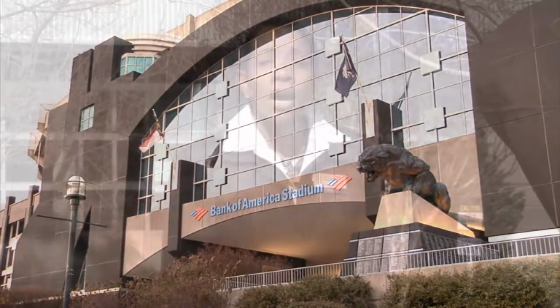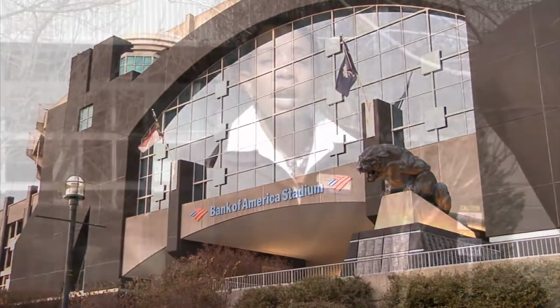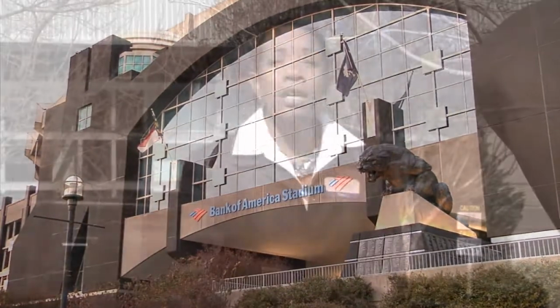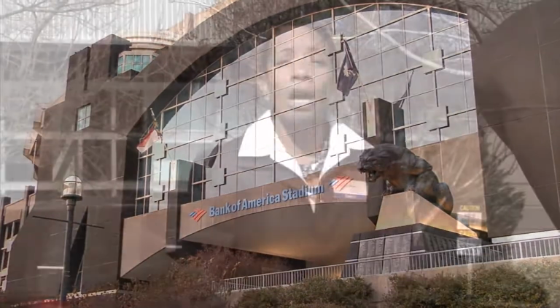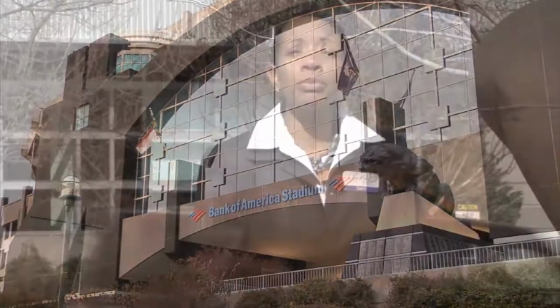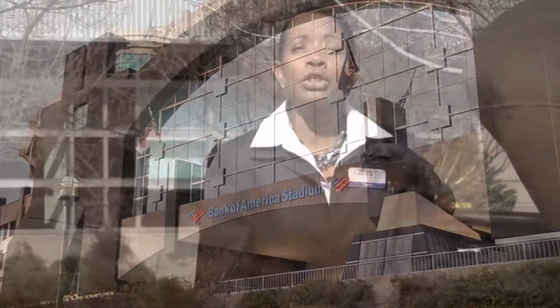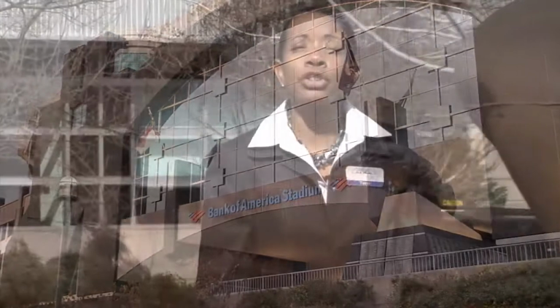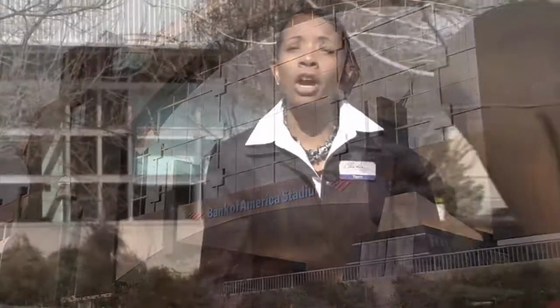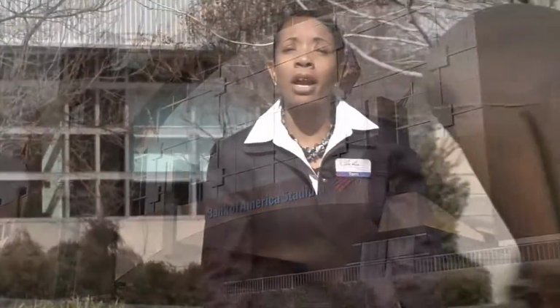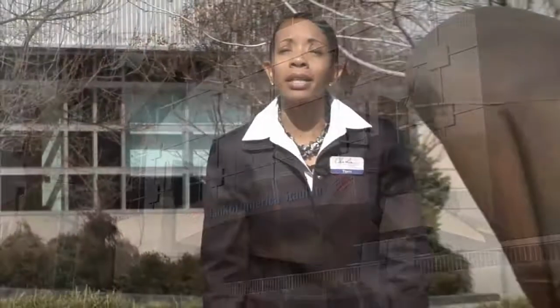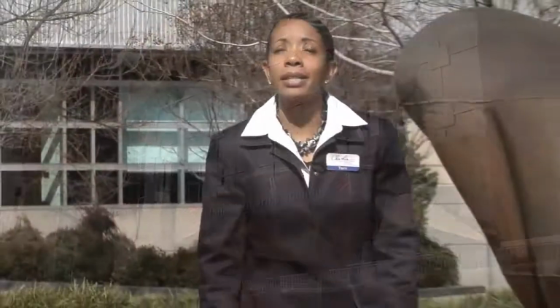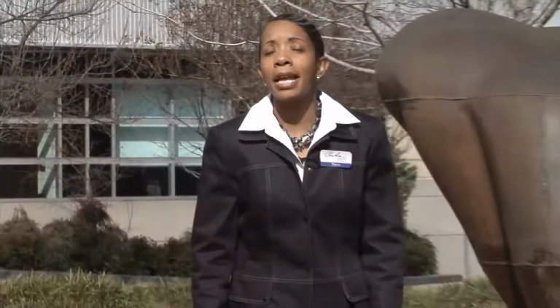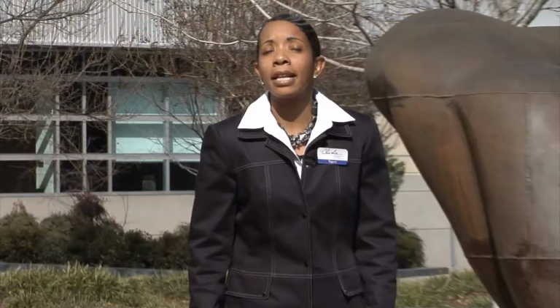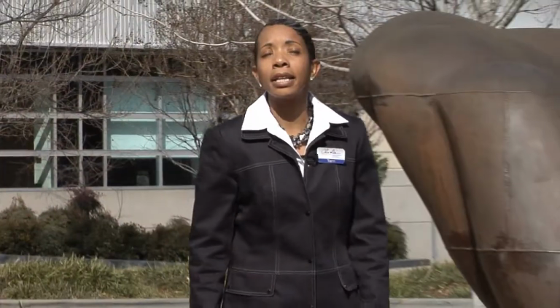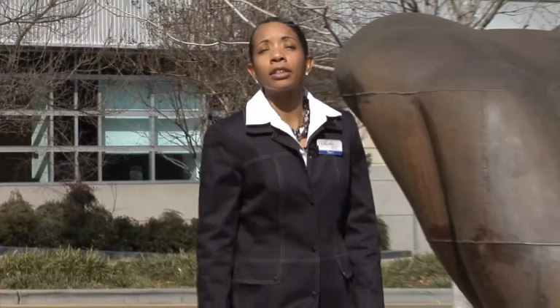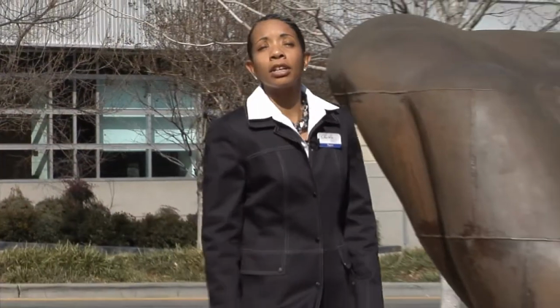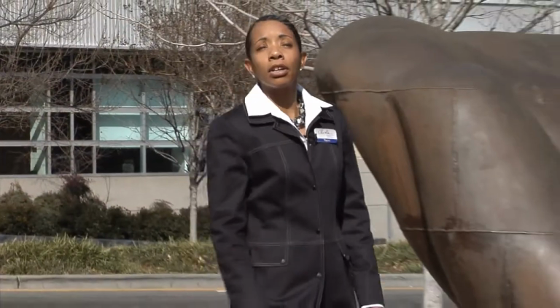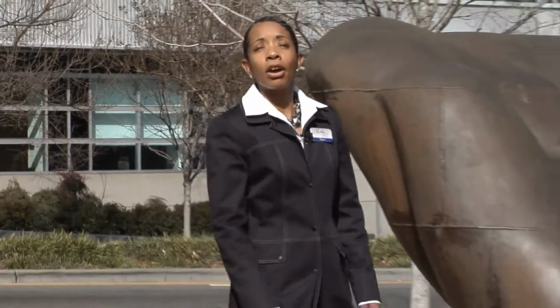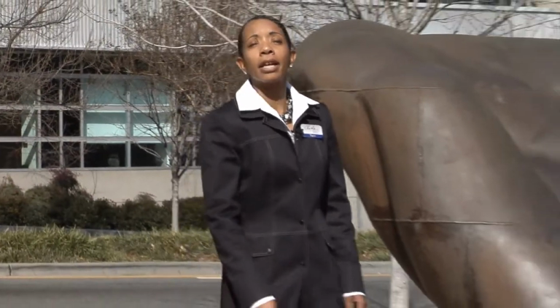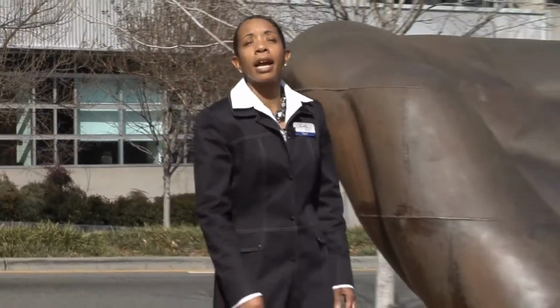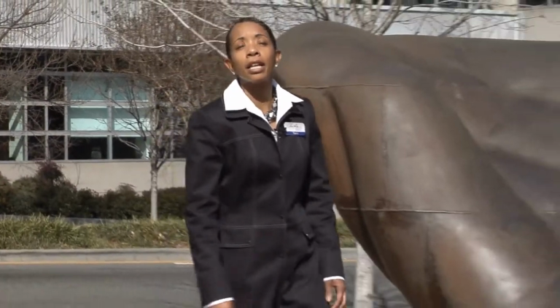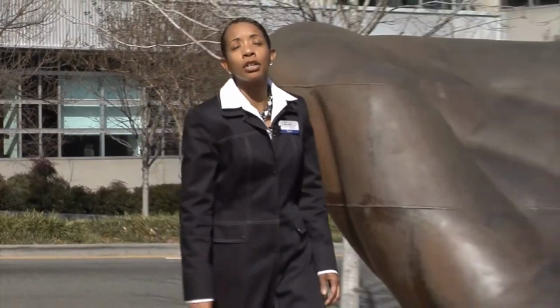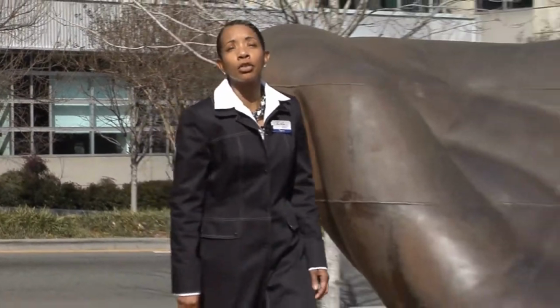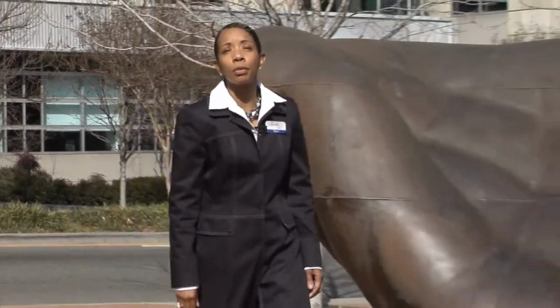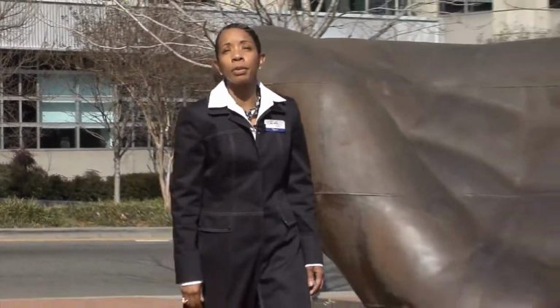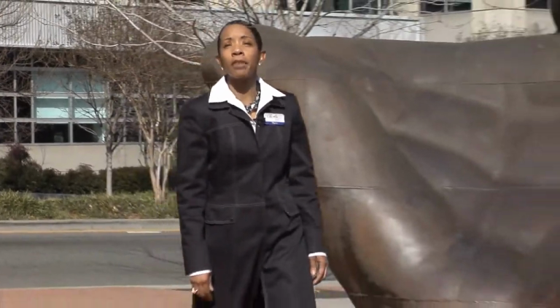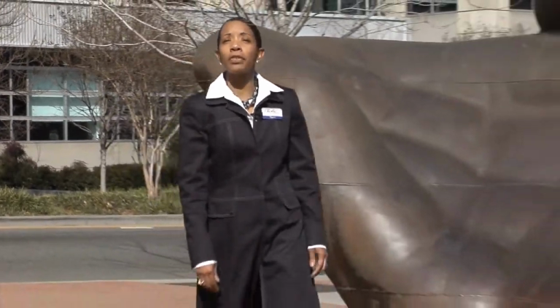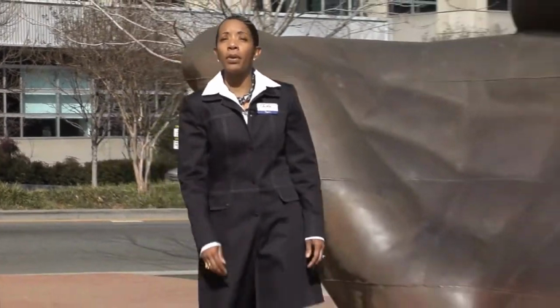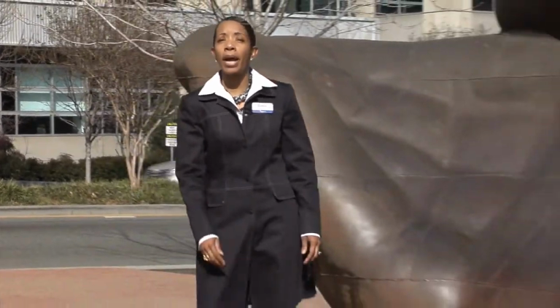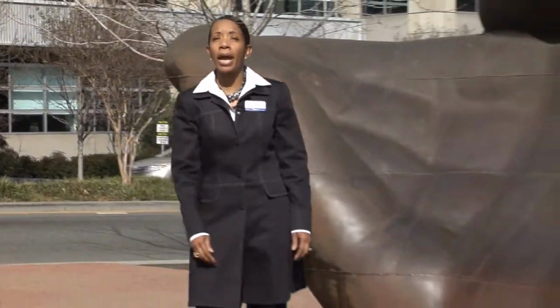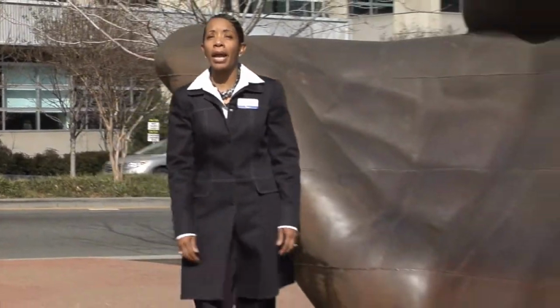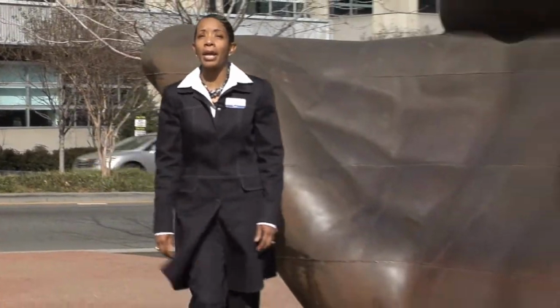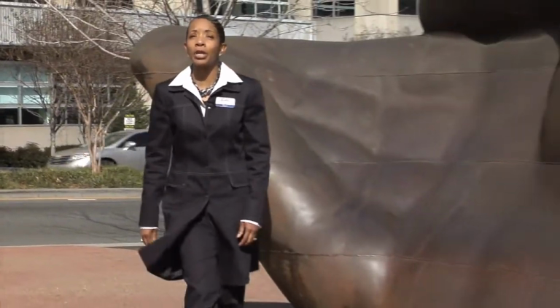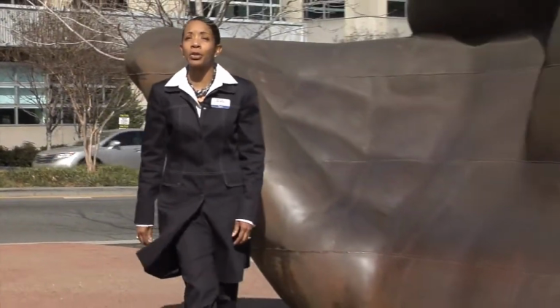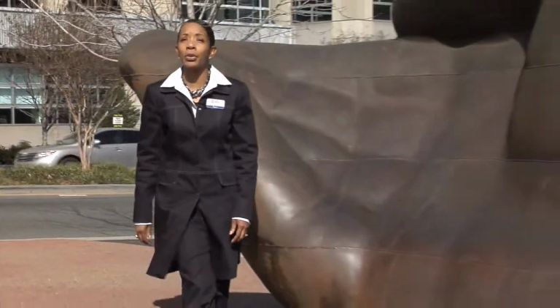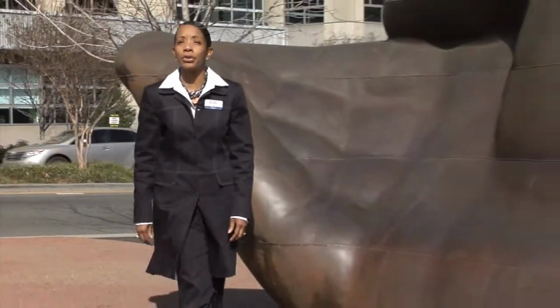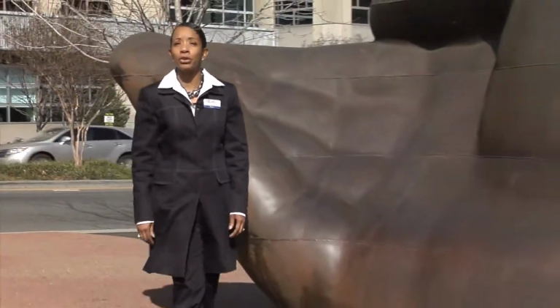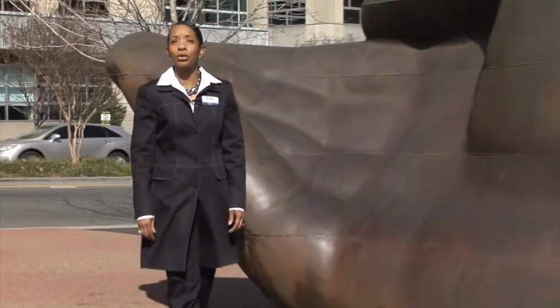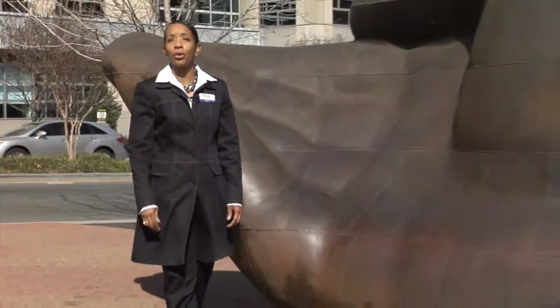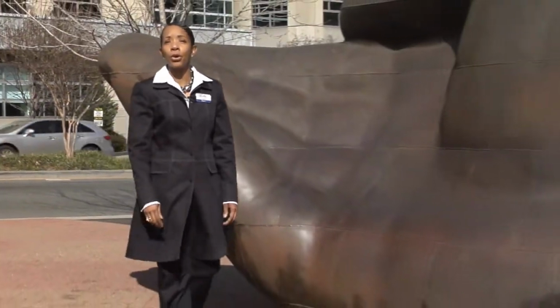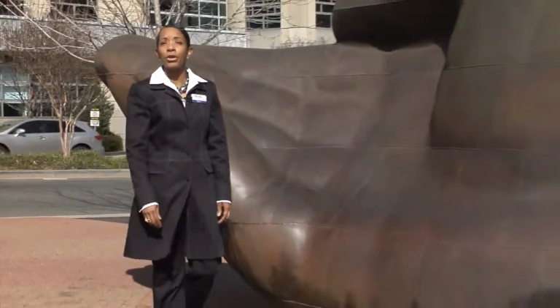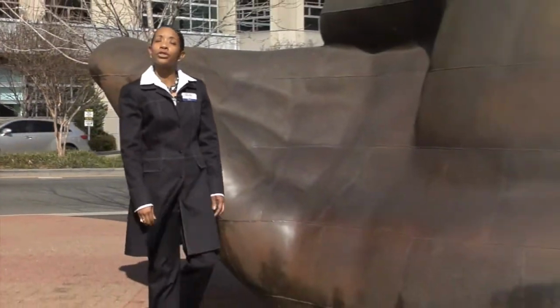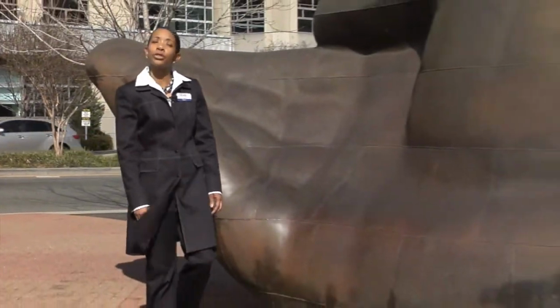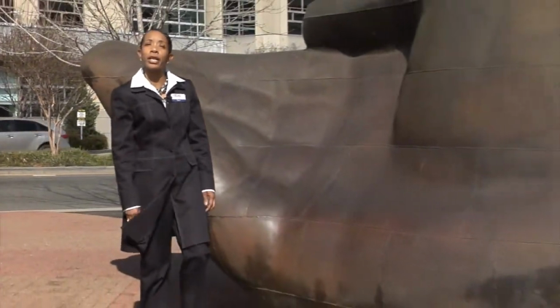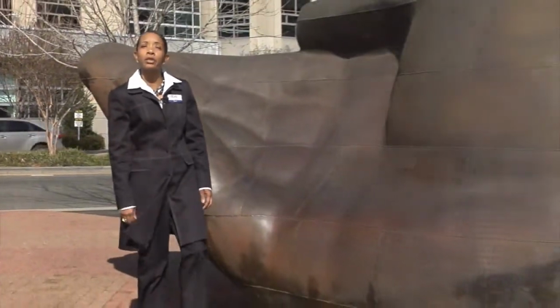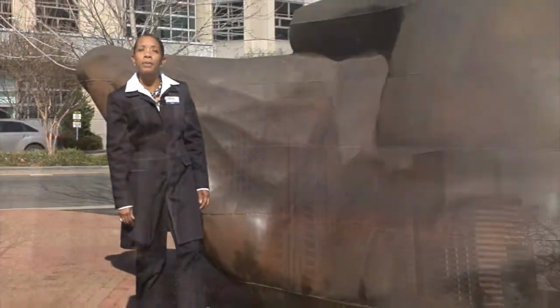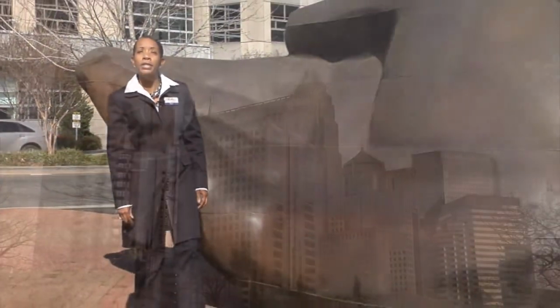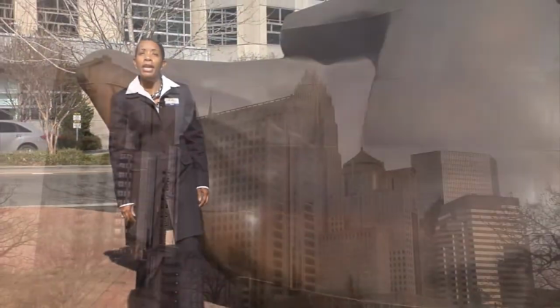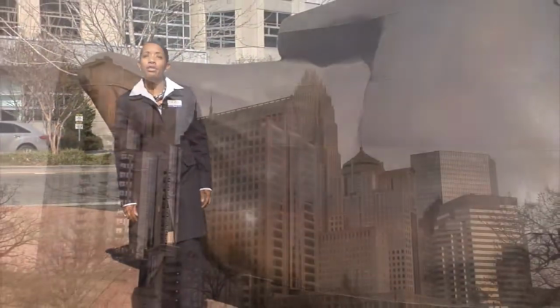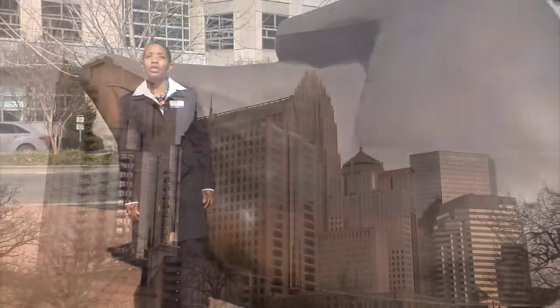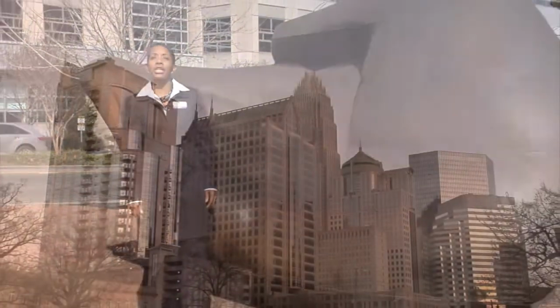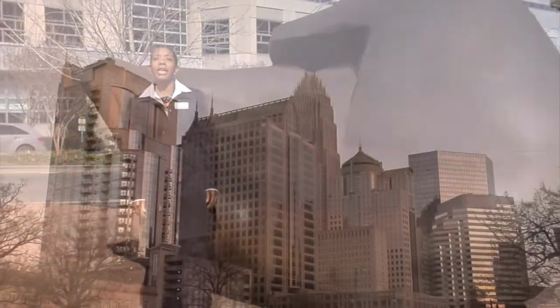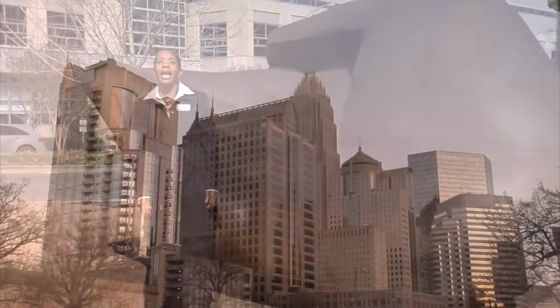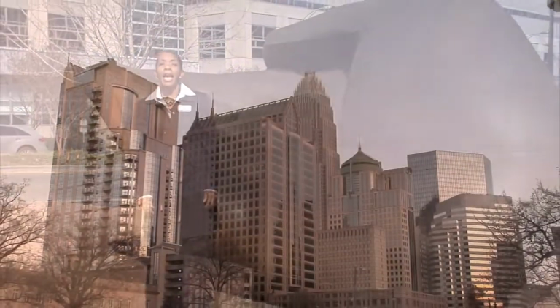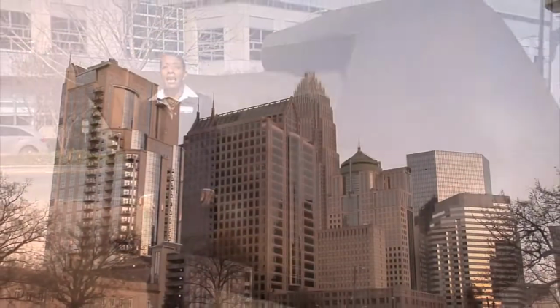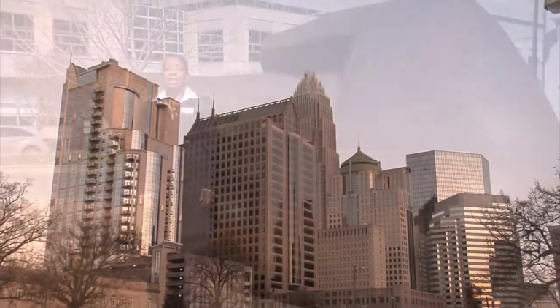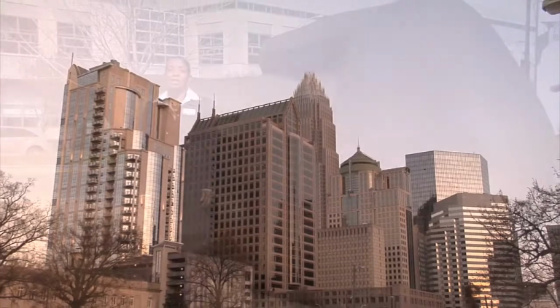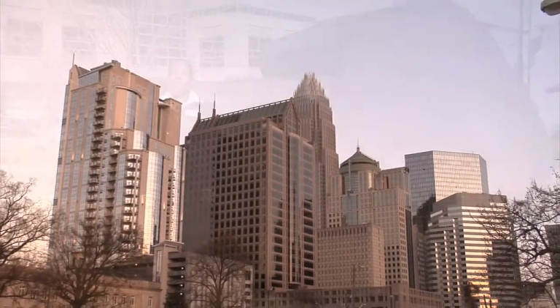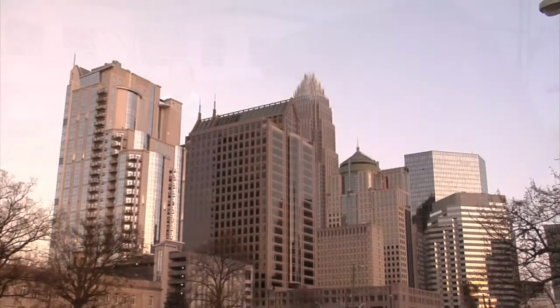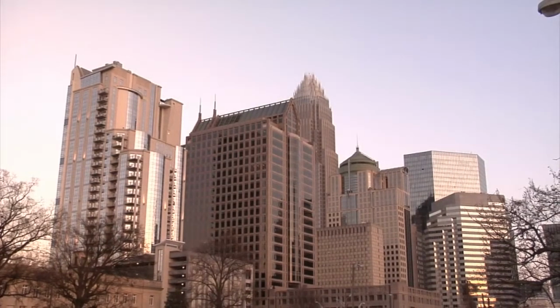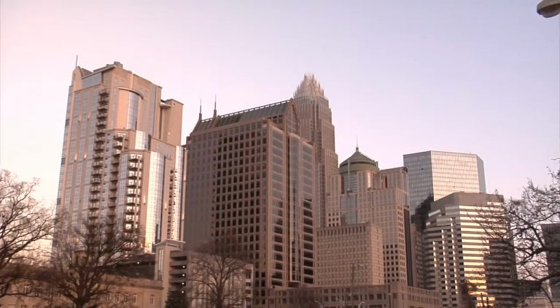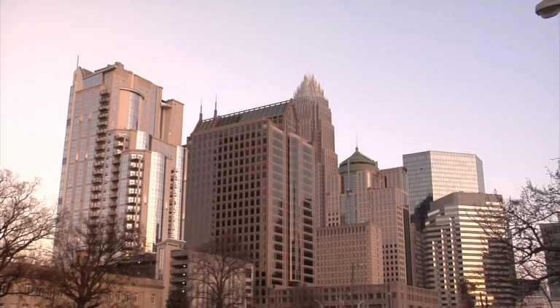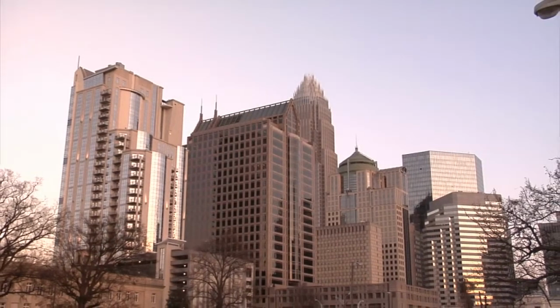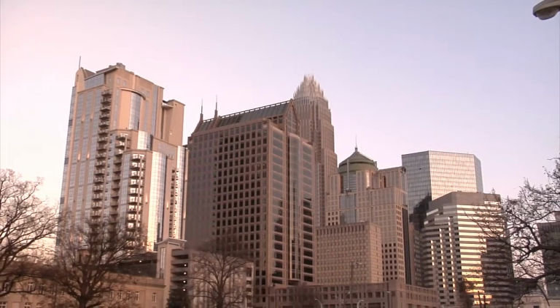Come to Charlotte and let the Clark Allen Group give you a hand with your tours, transportation, and special events.